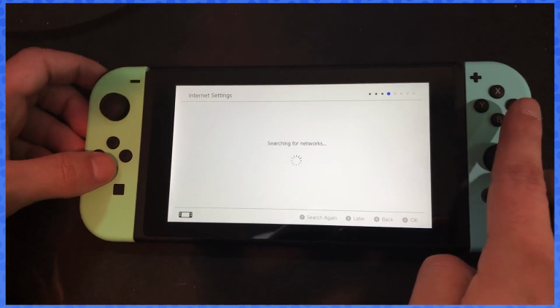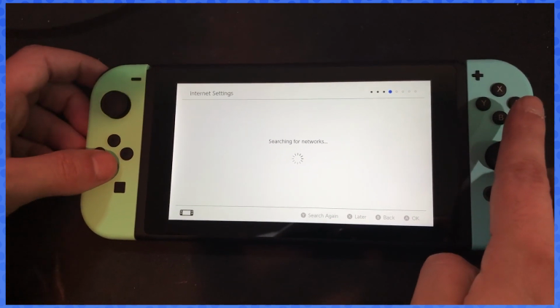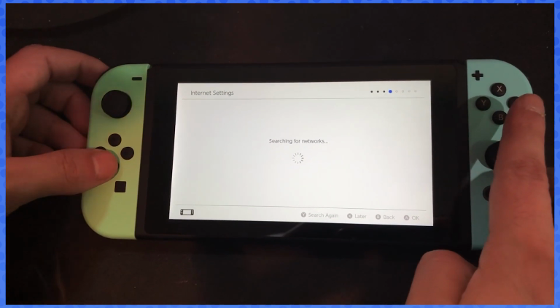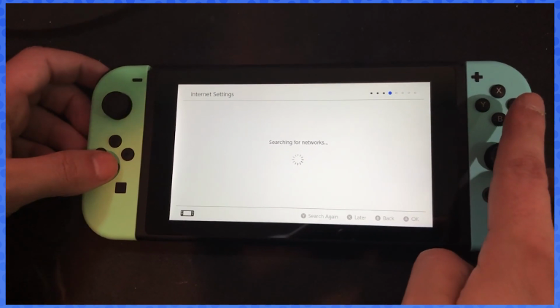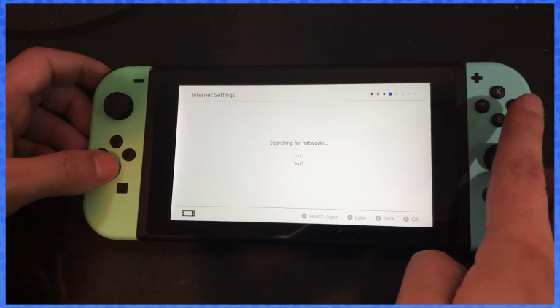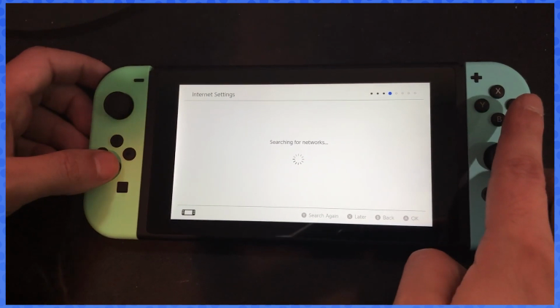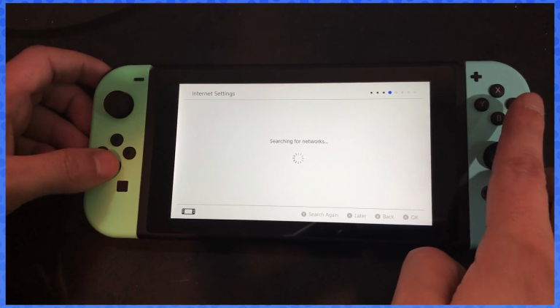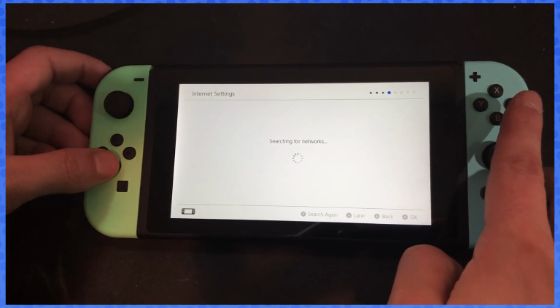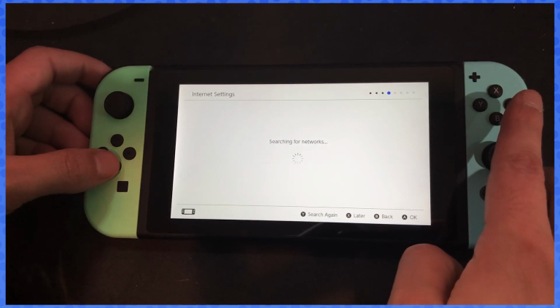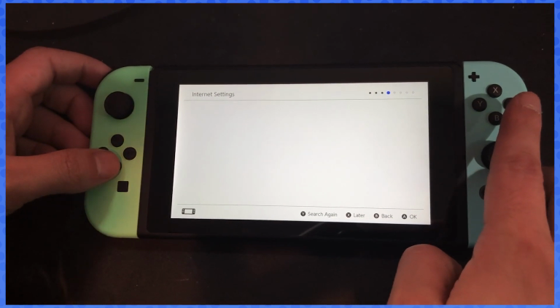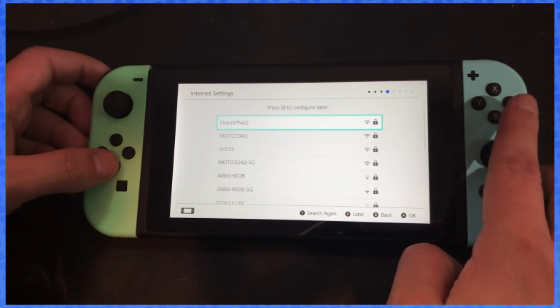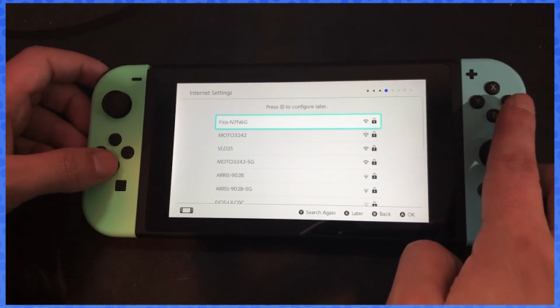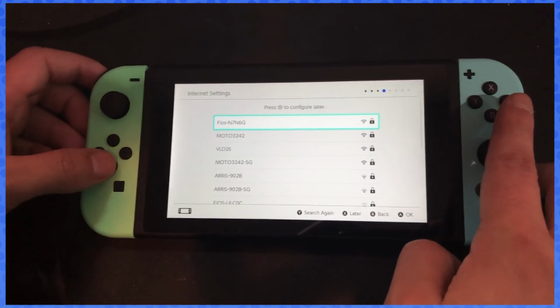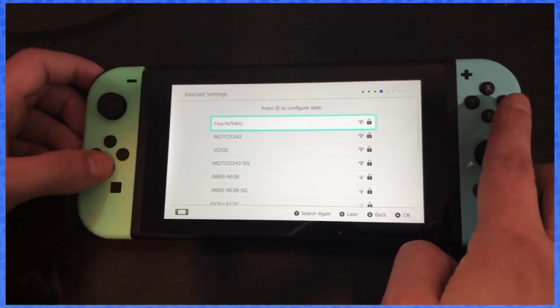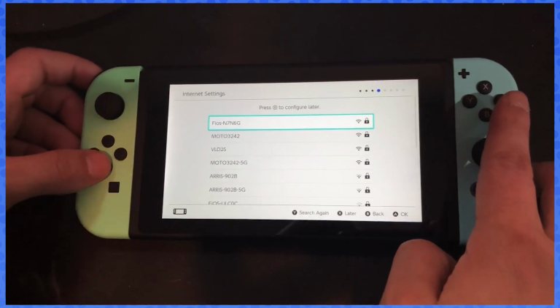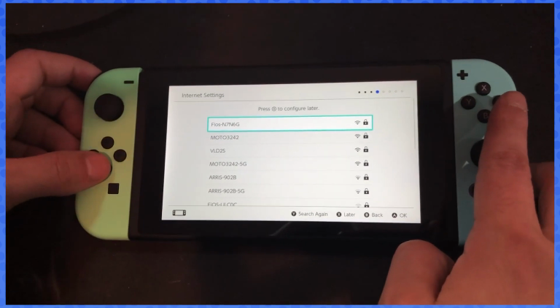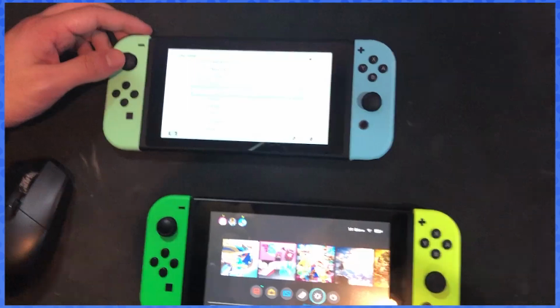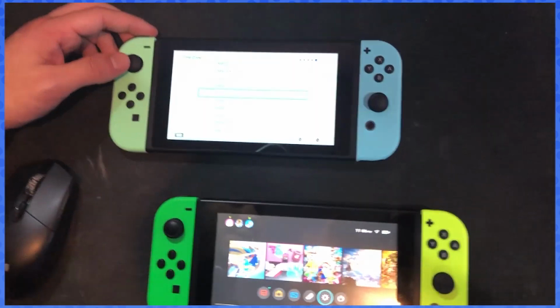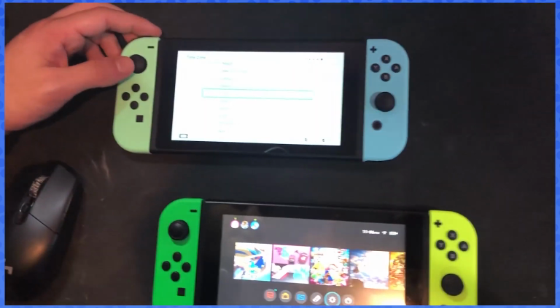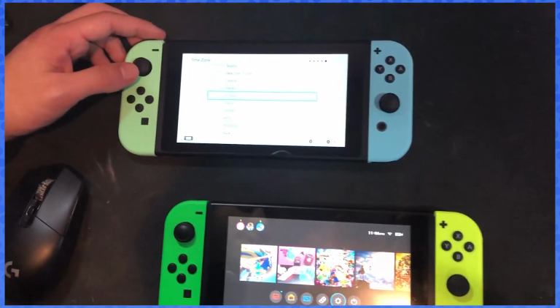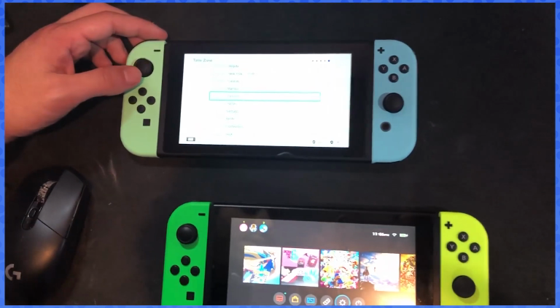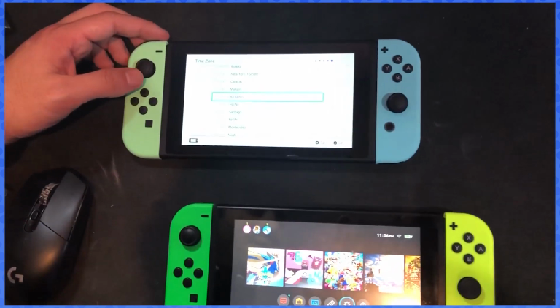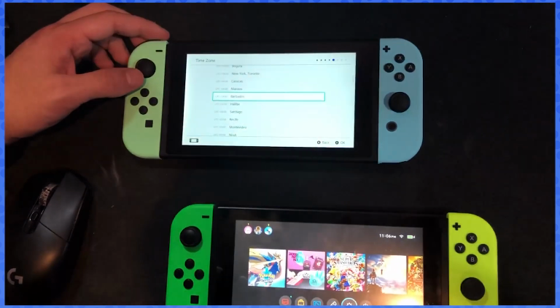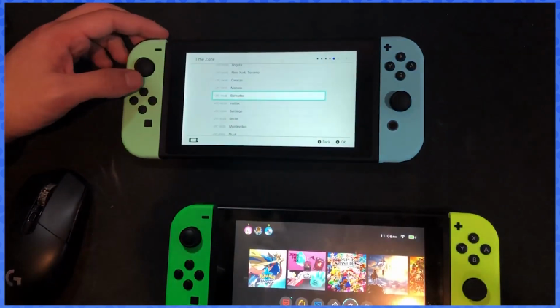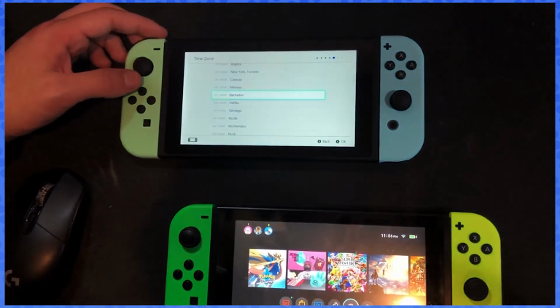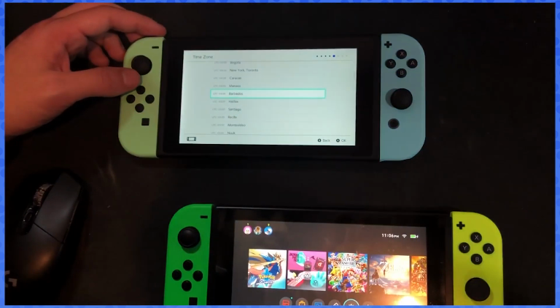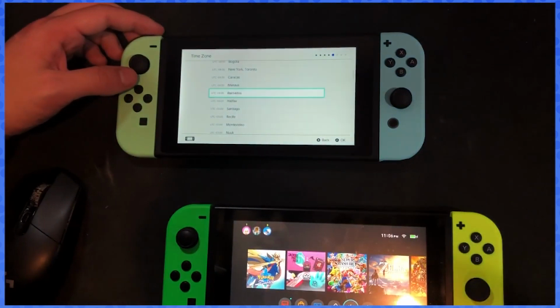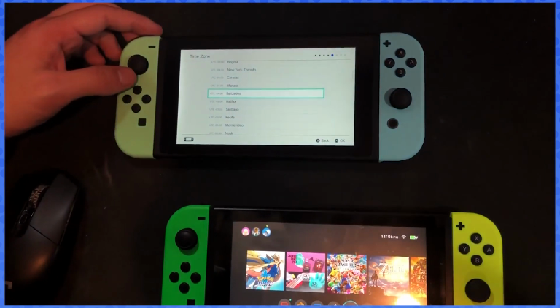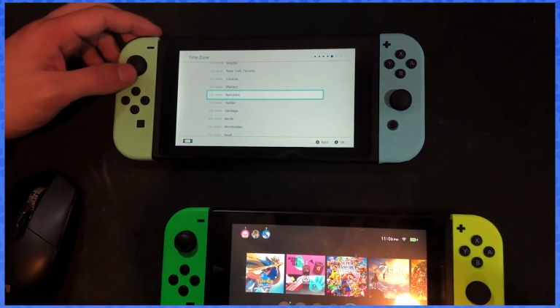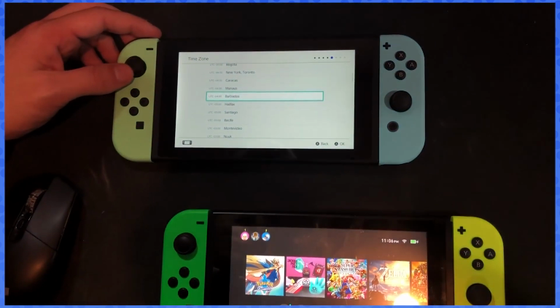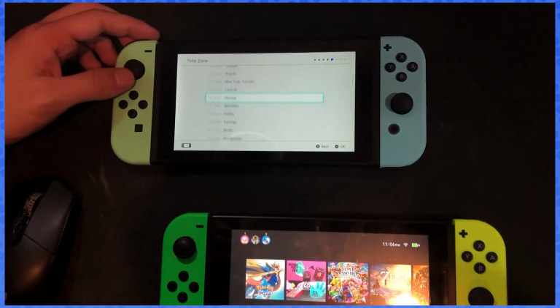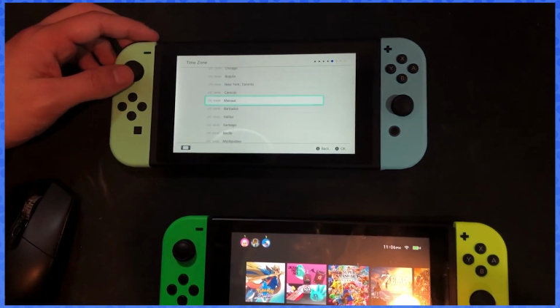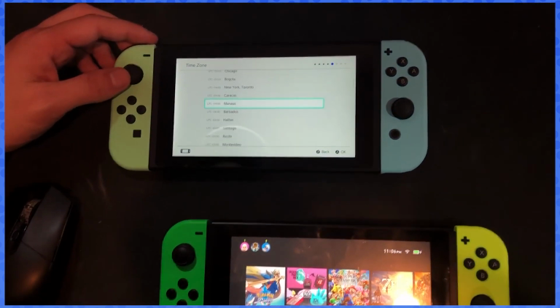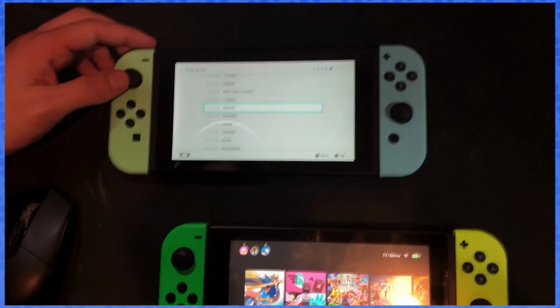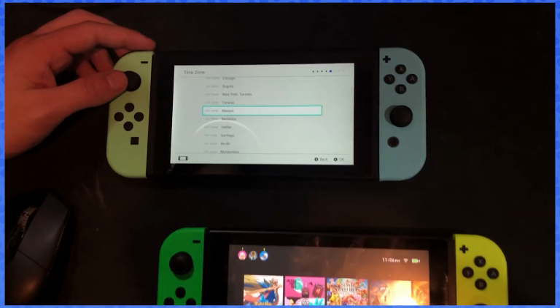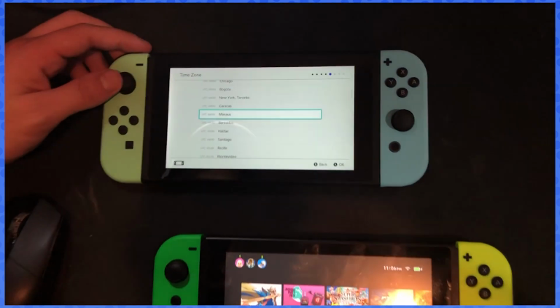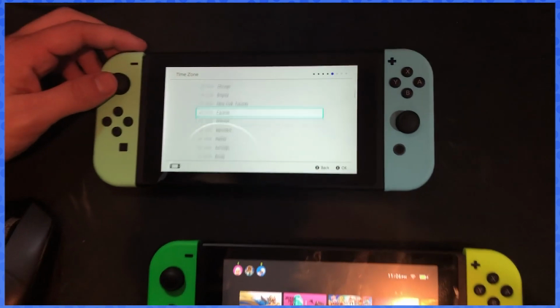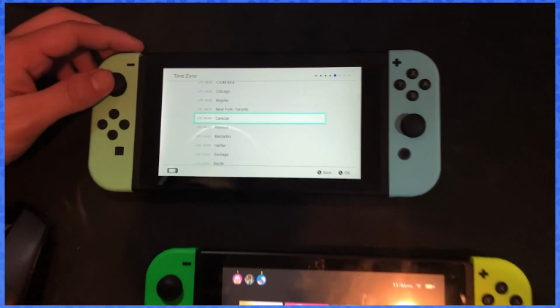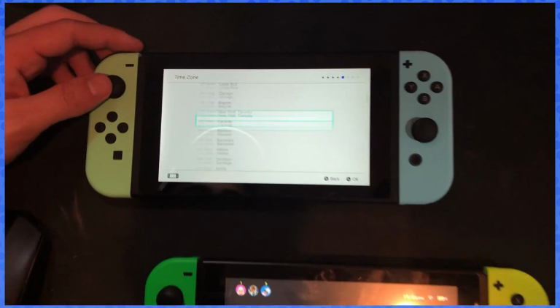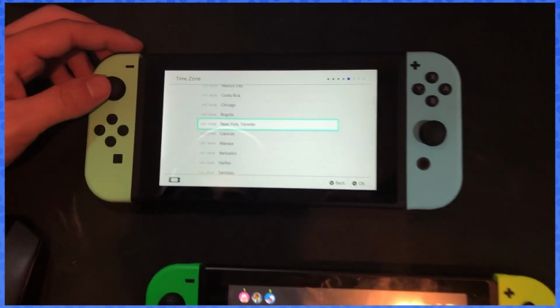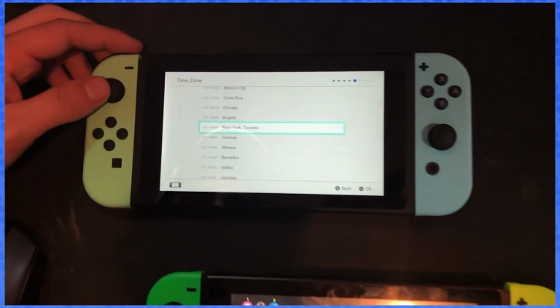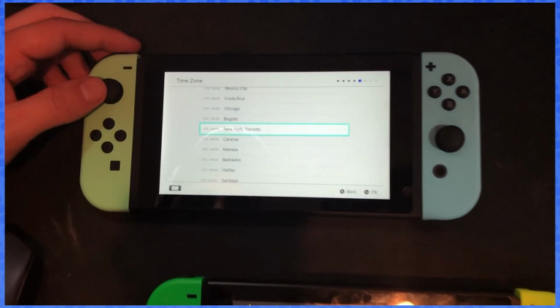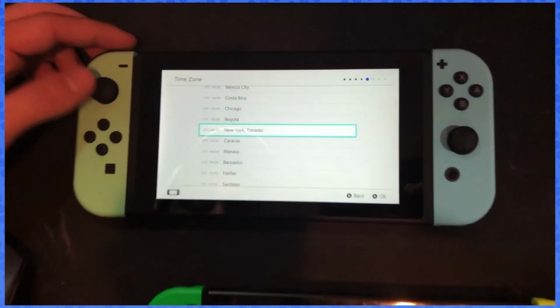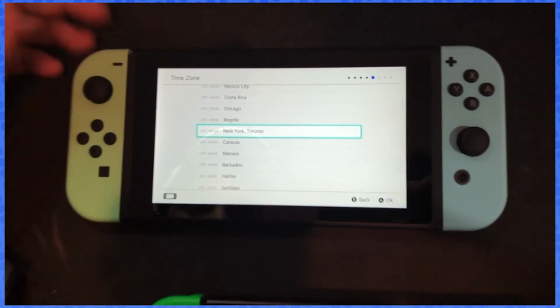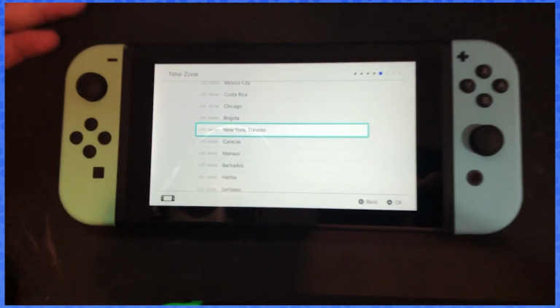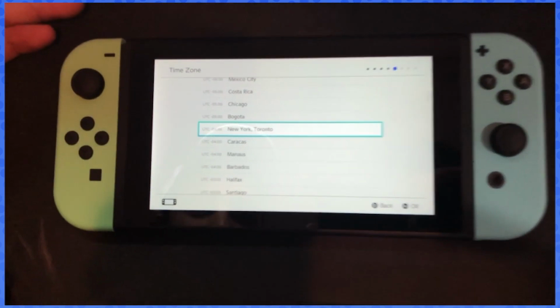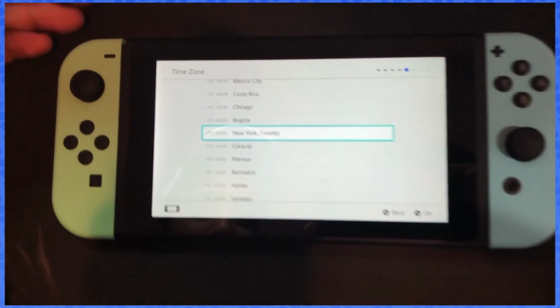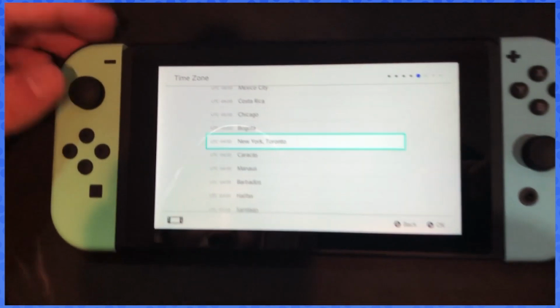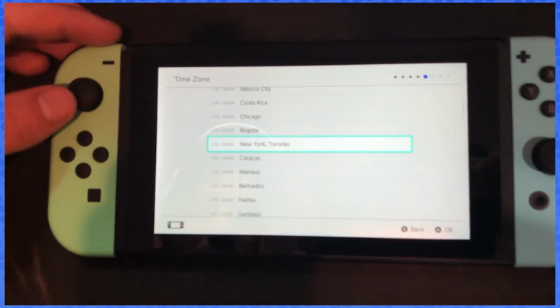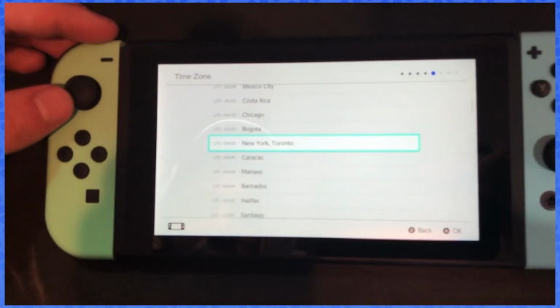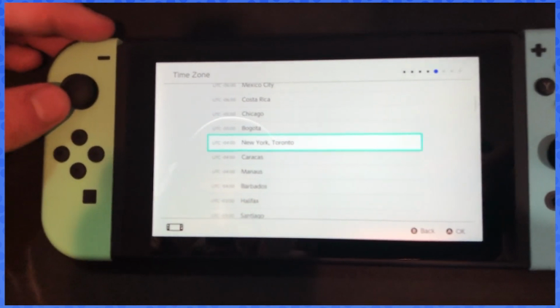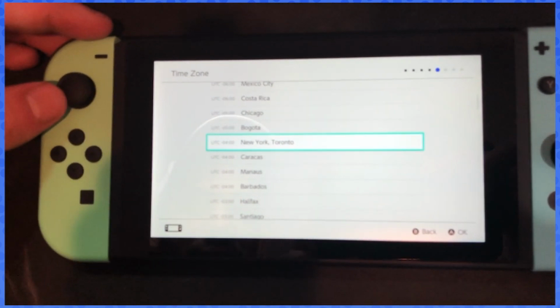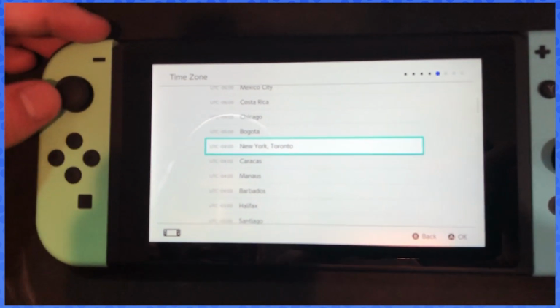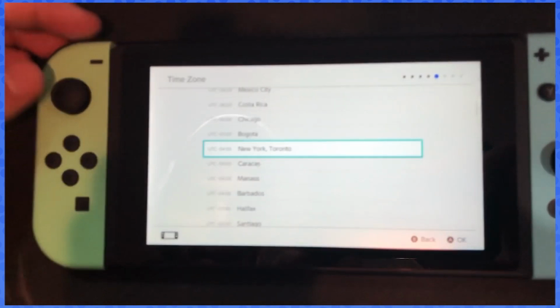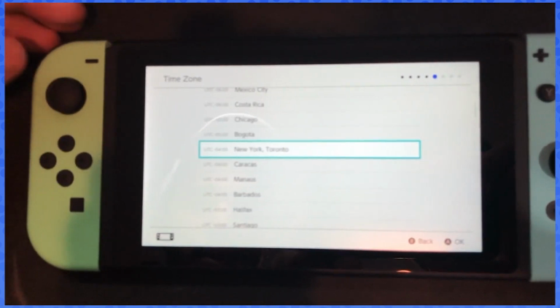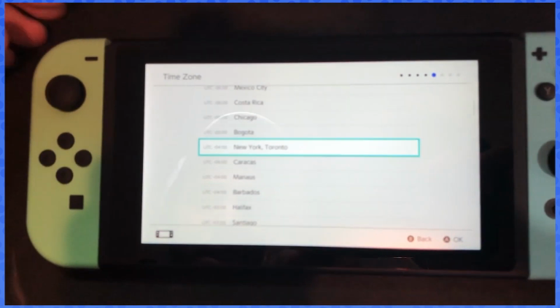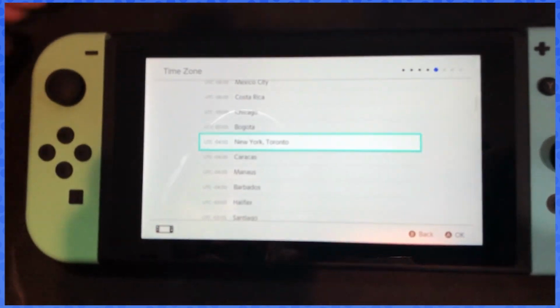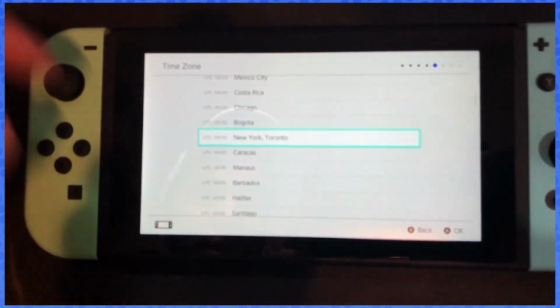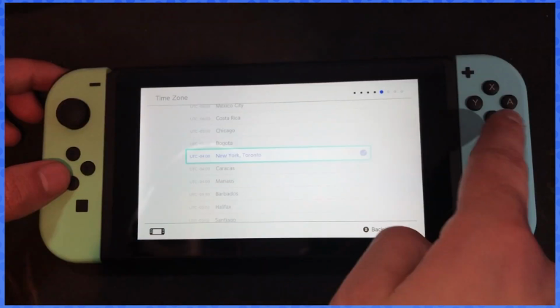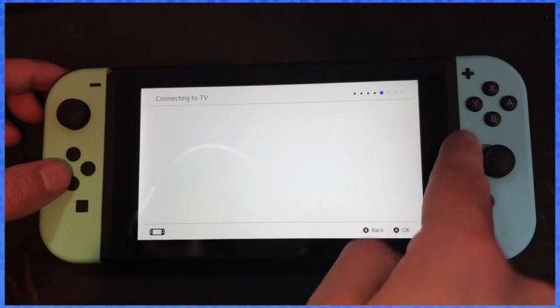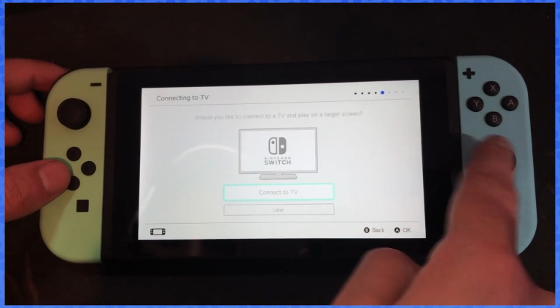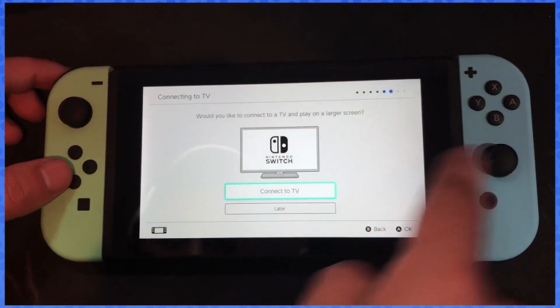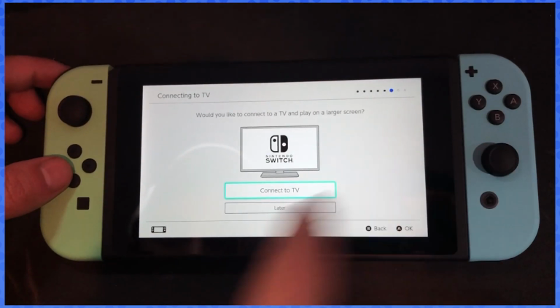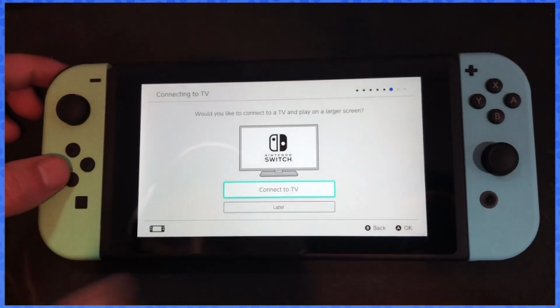You have to be connected to the internet, so you're gonna have to pause the video here. After putting on your internet connection, just make sure you're doing the same thing.